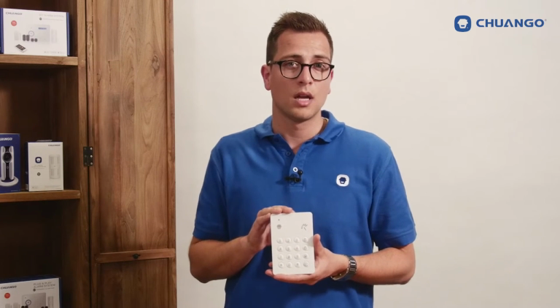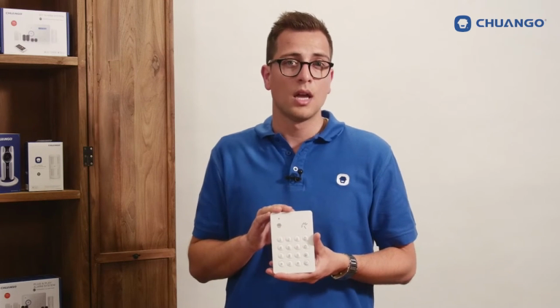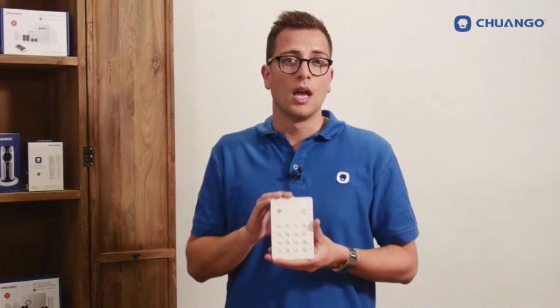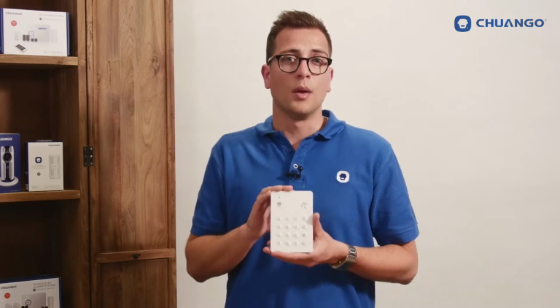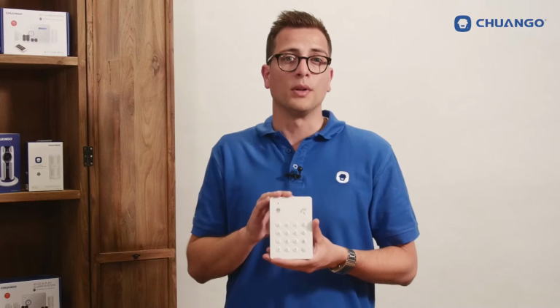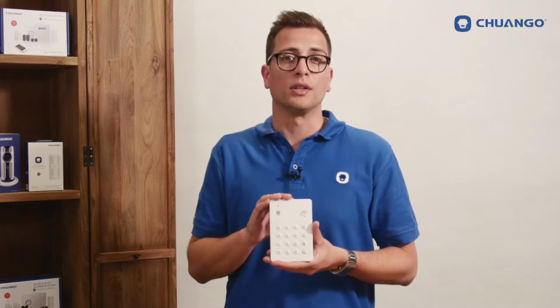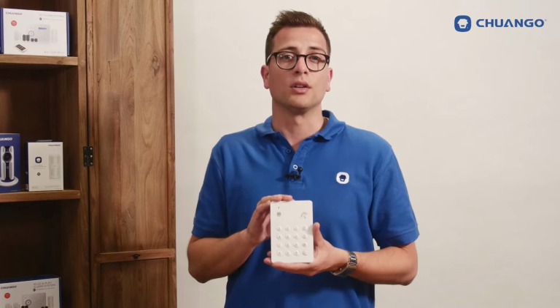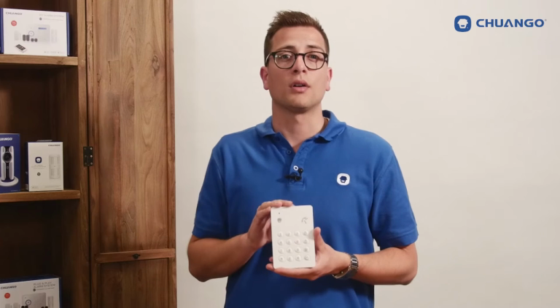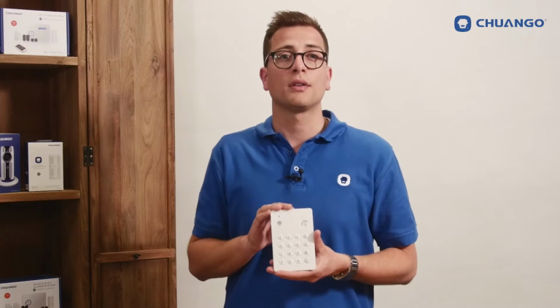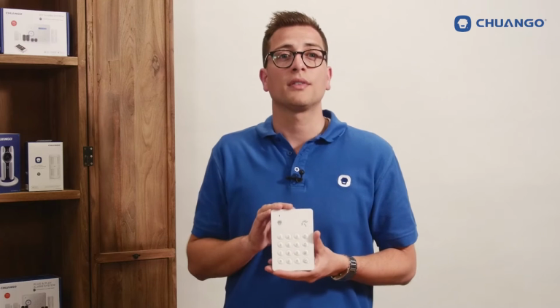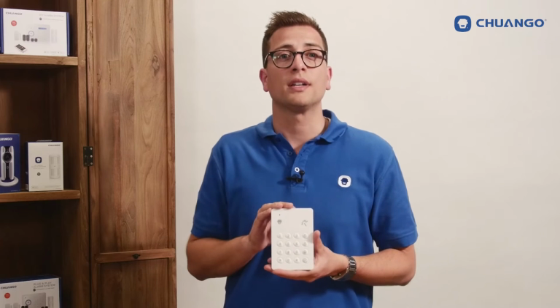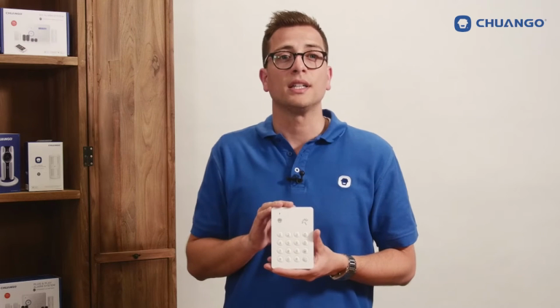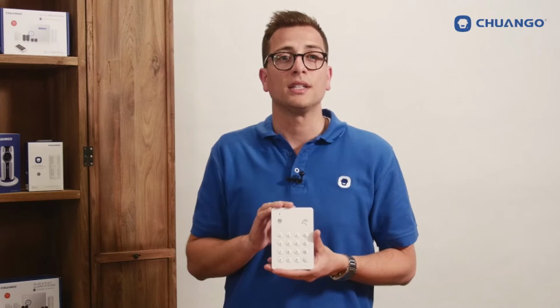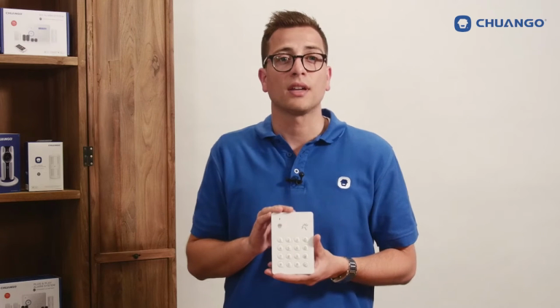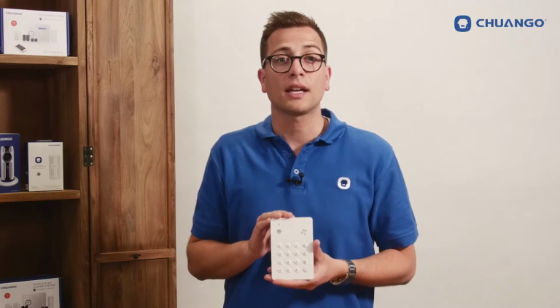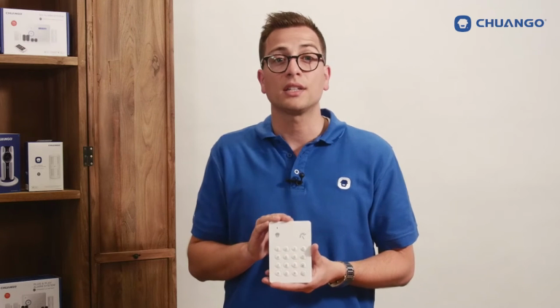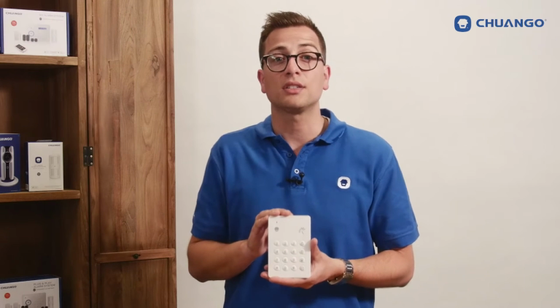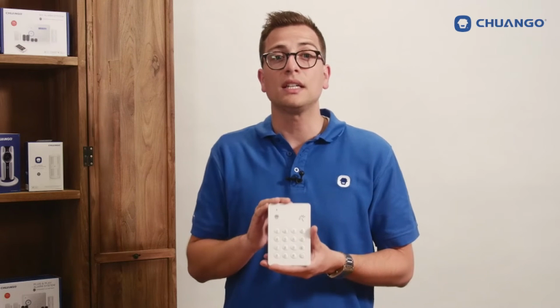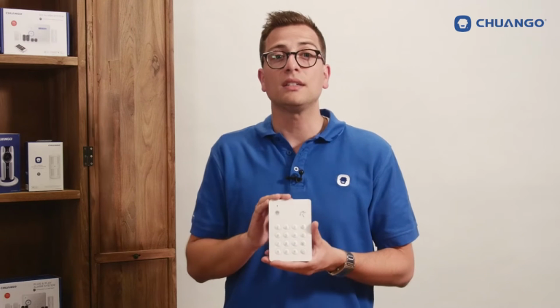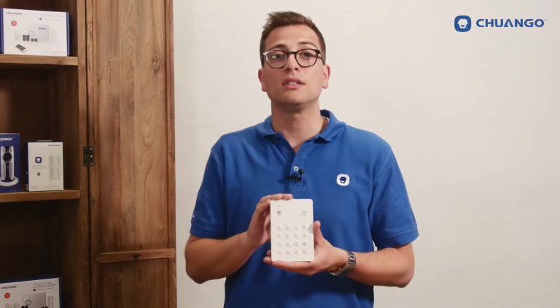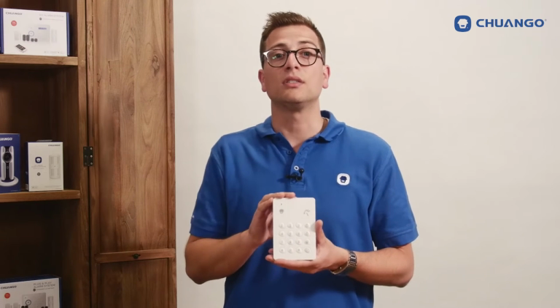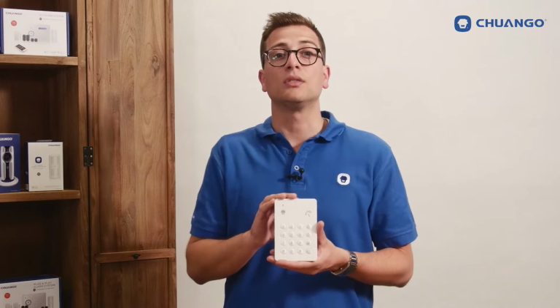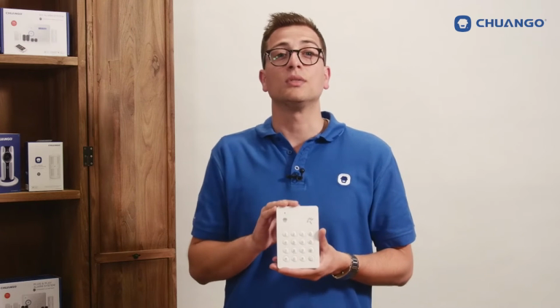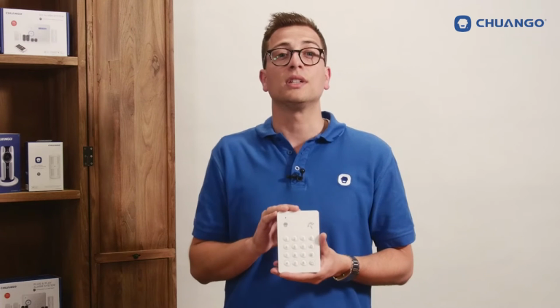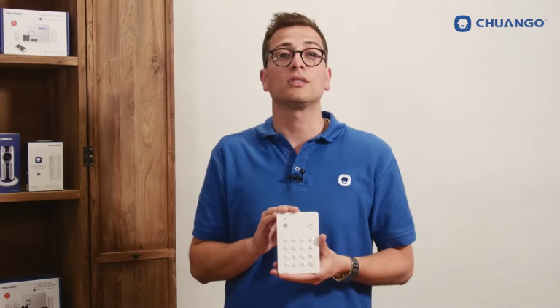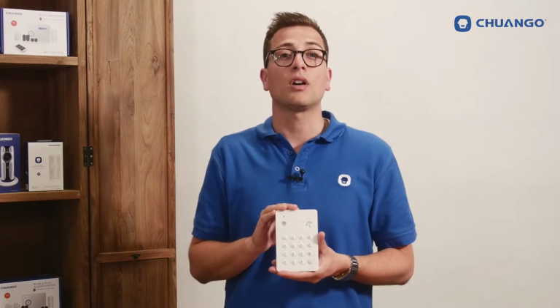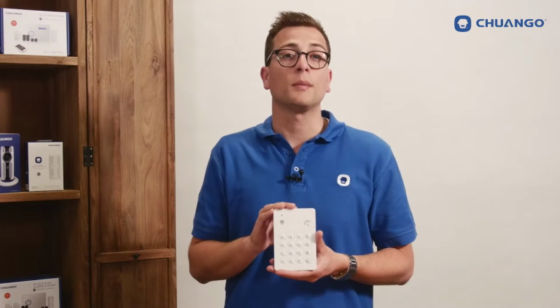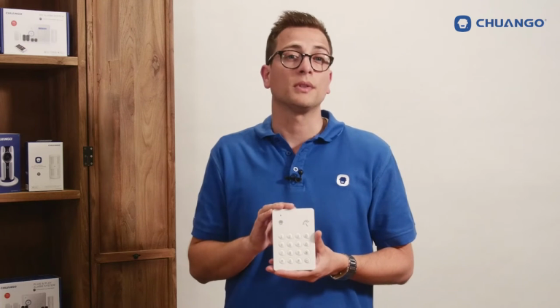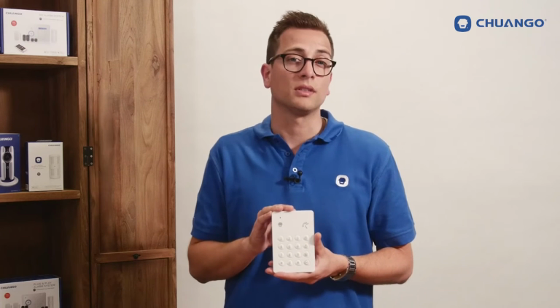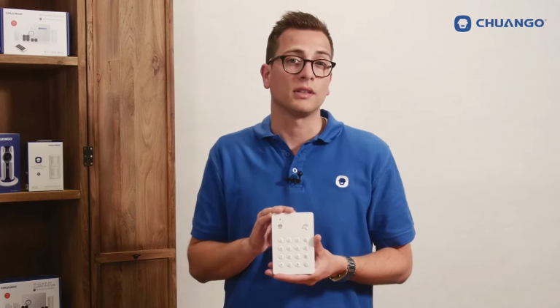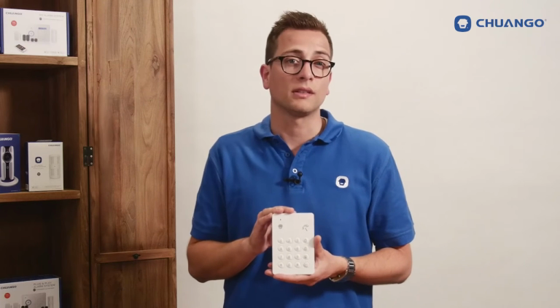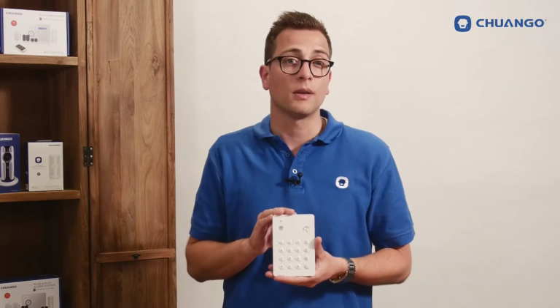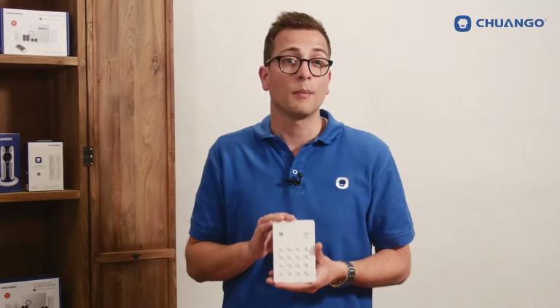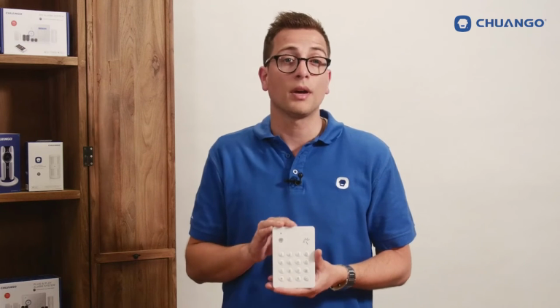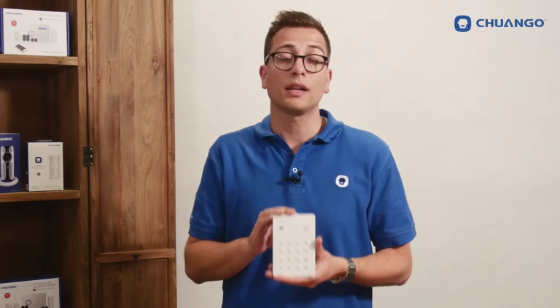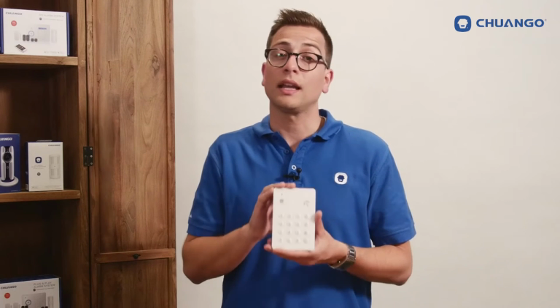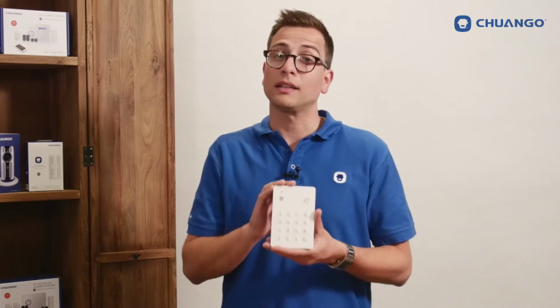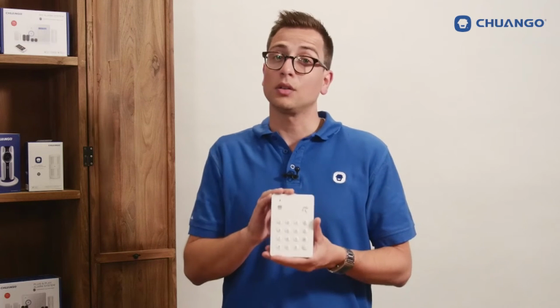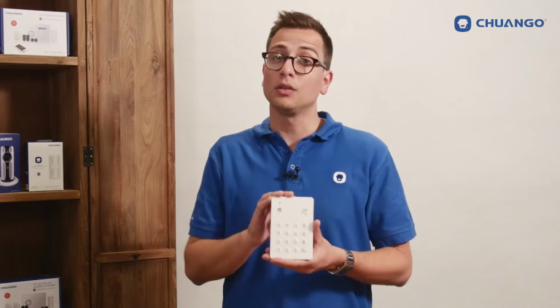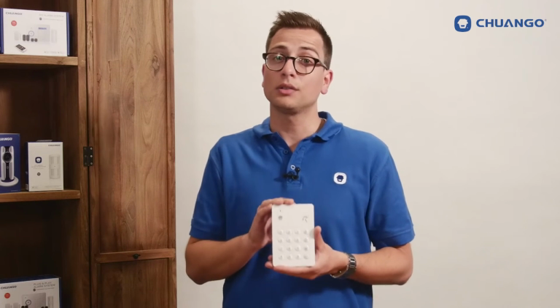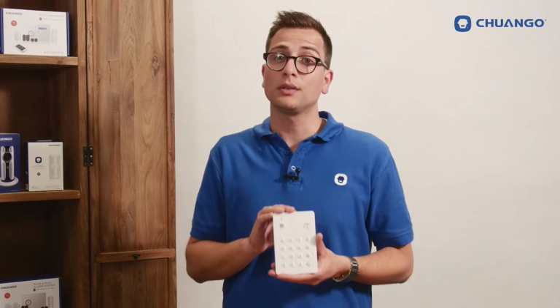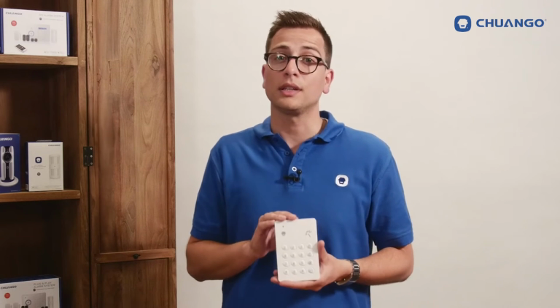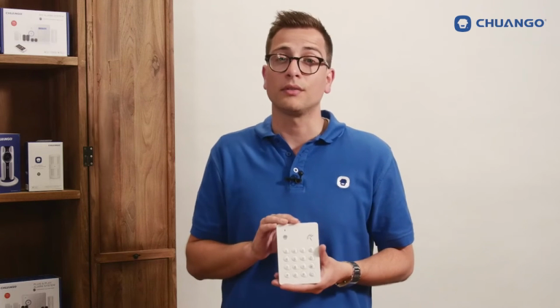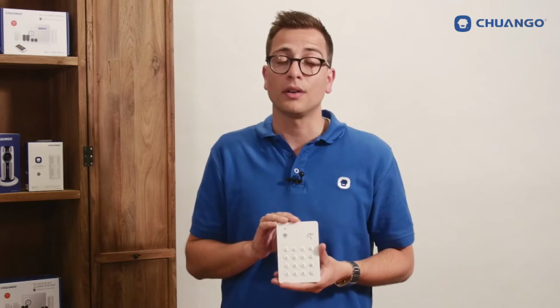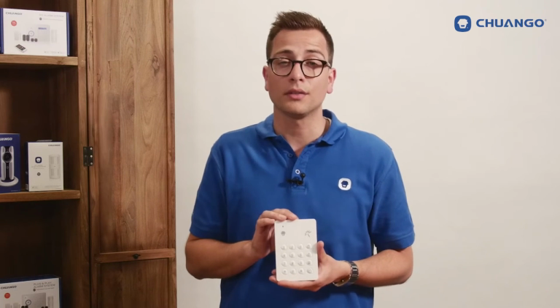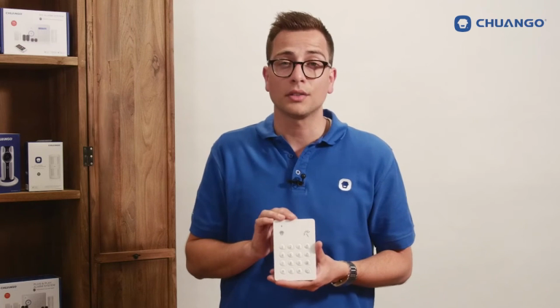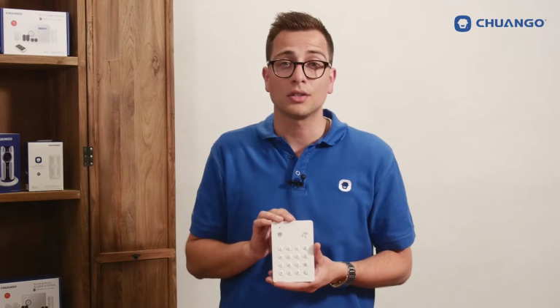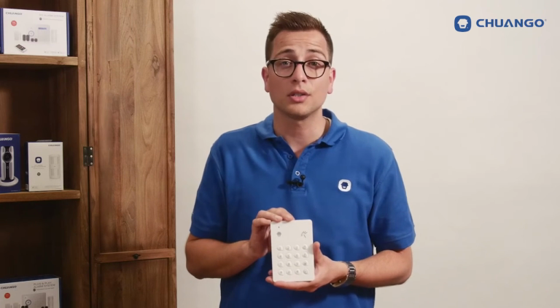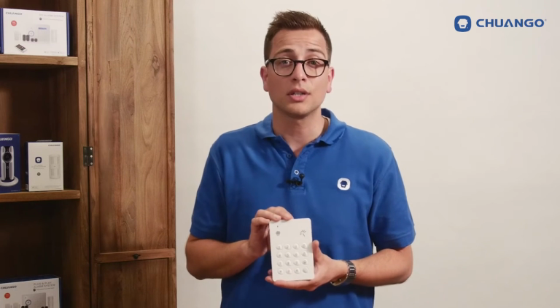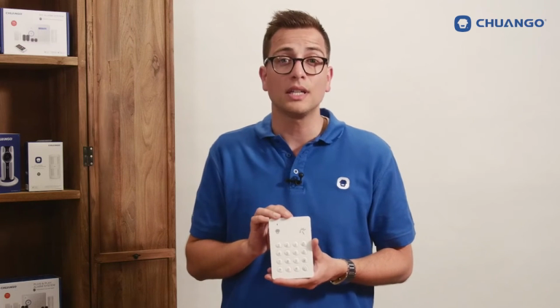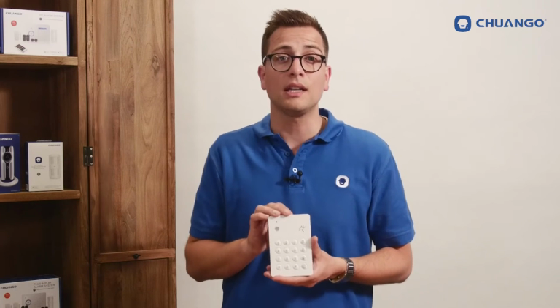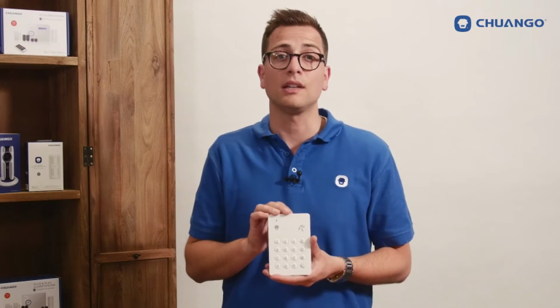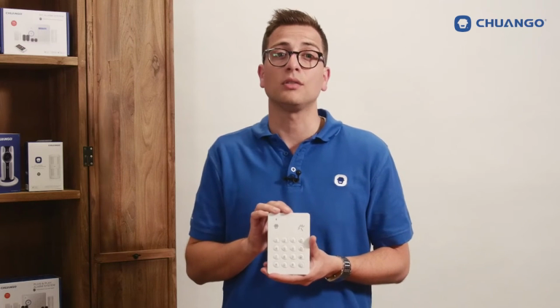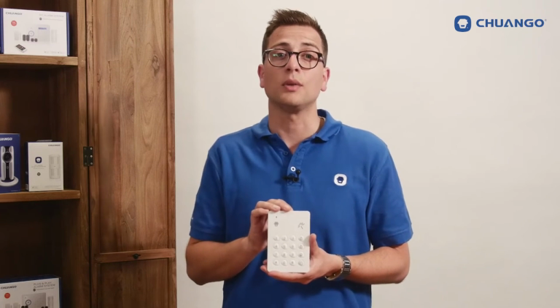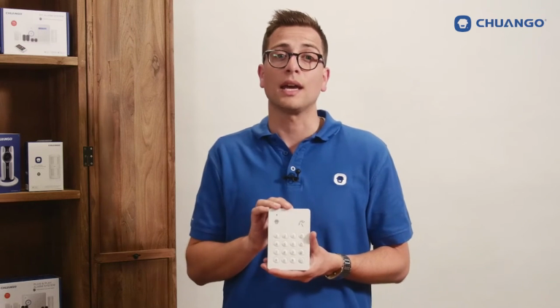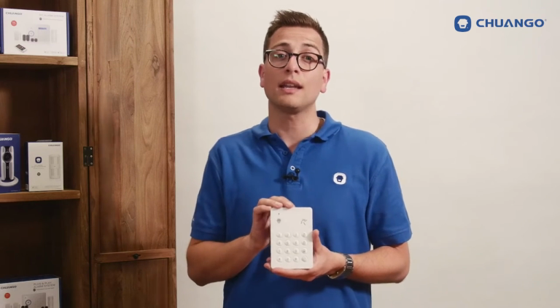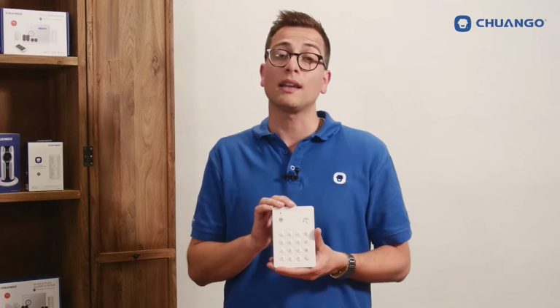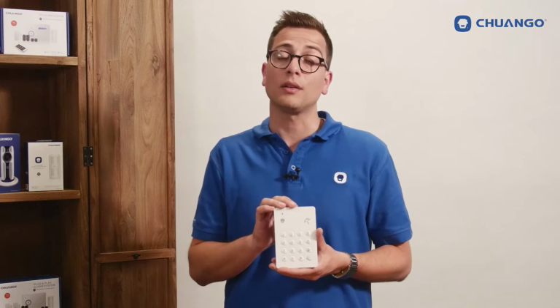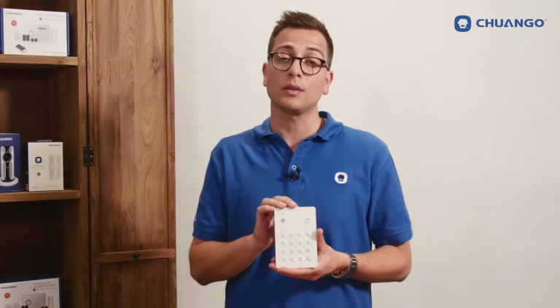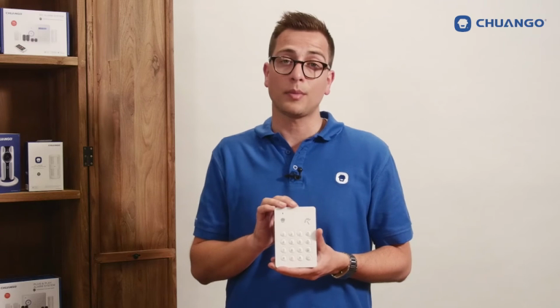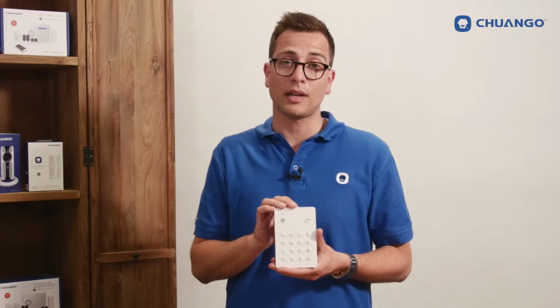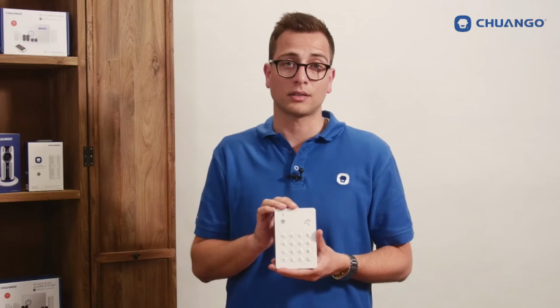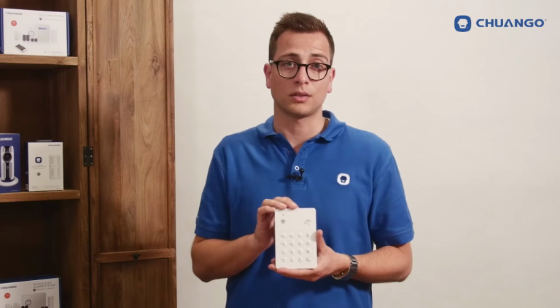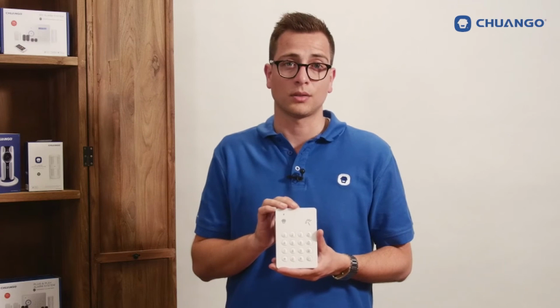With an RFID tag it's easier to disarm the system, but has also the advantage of not needing to hand out the passcode.